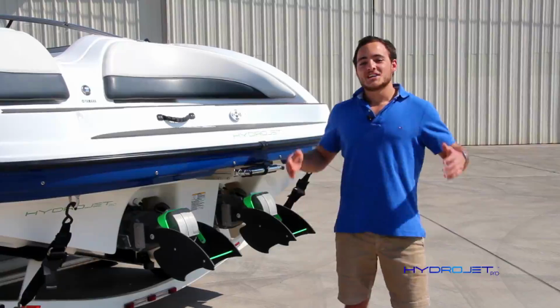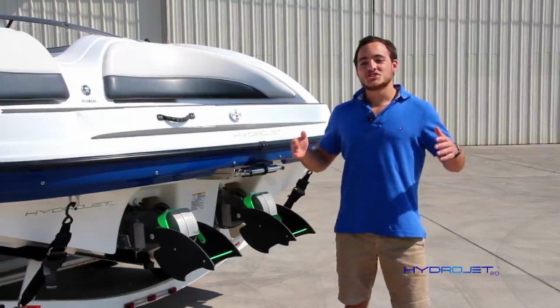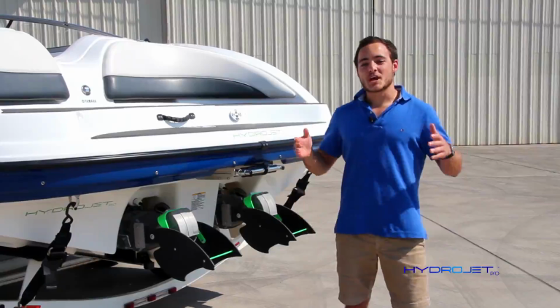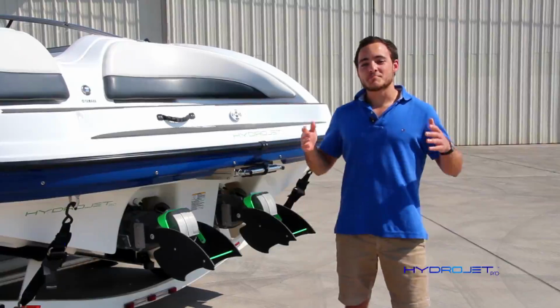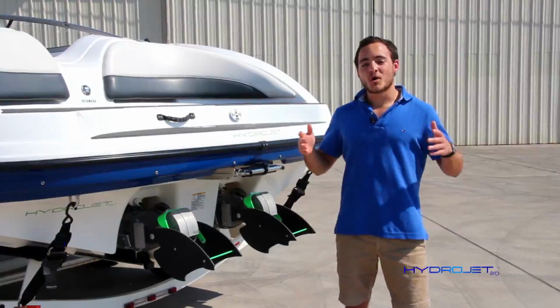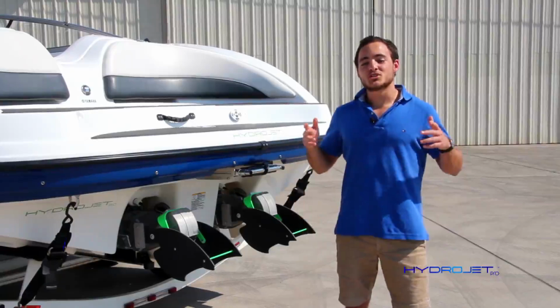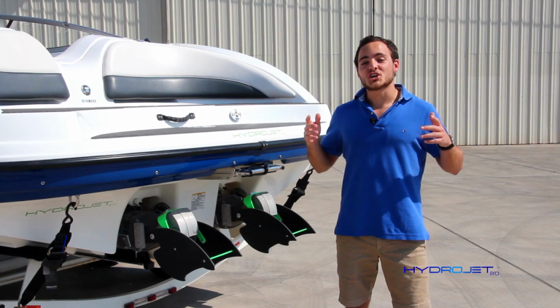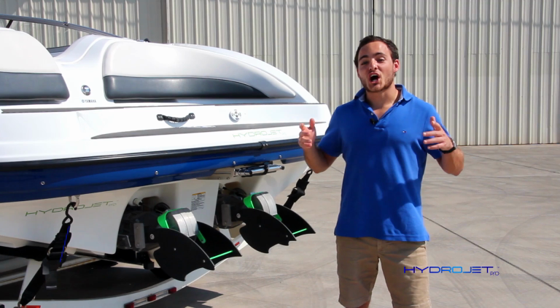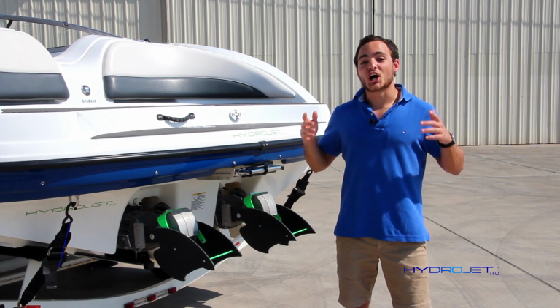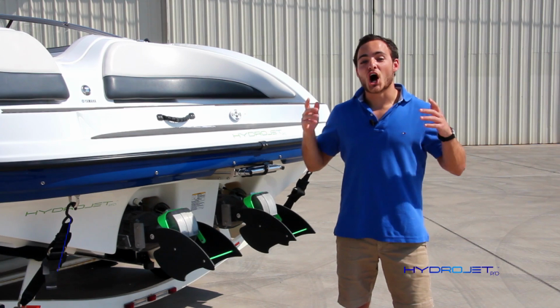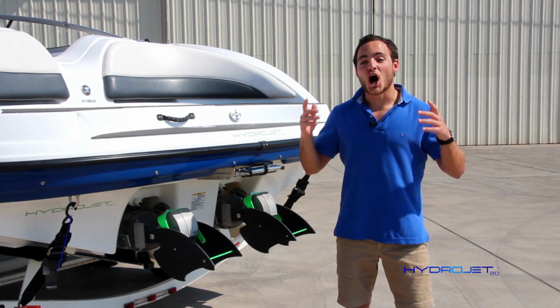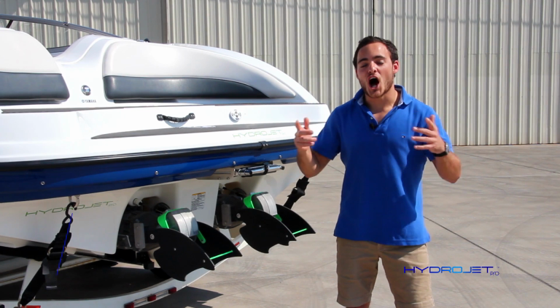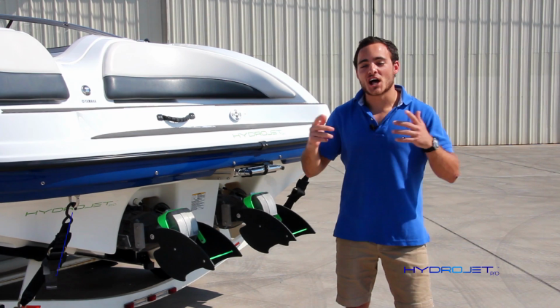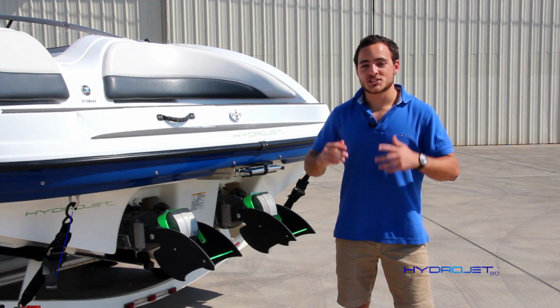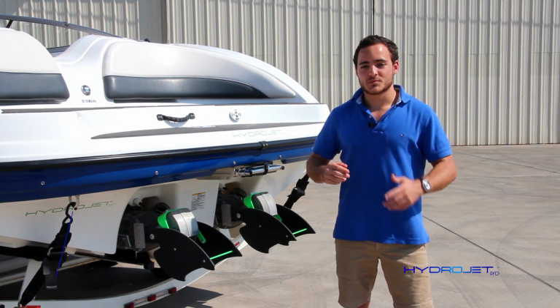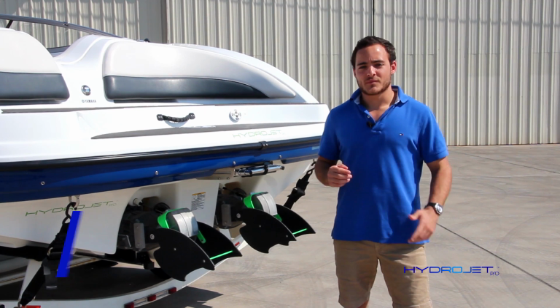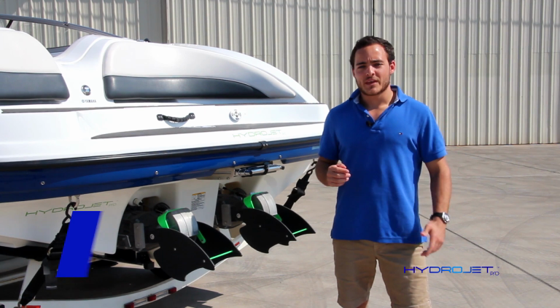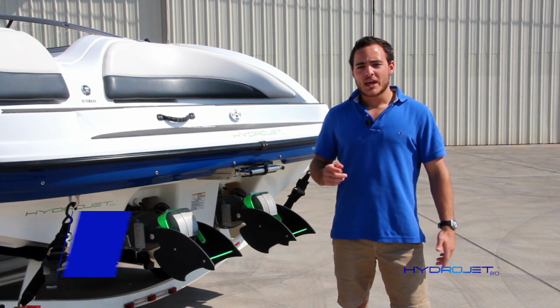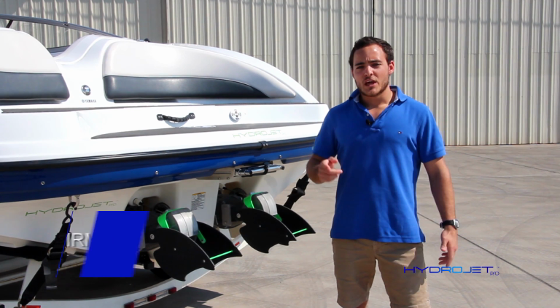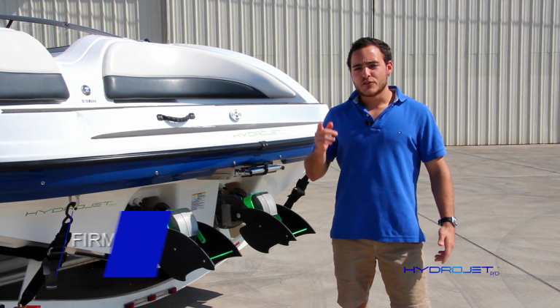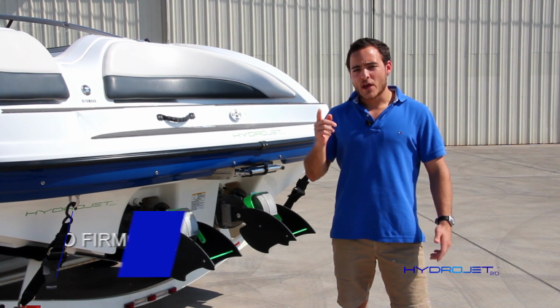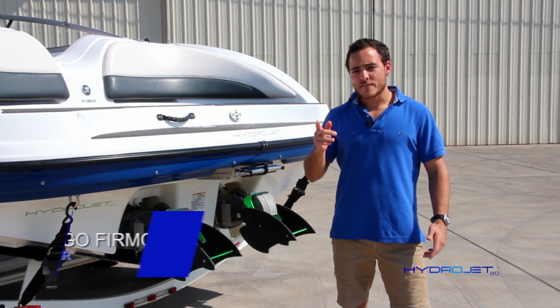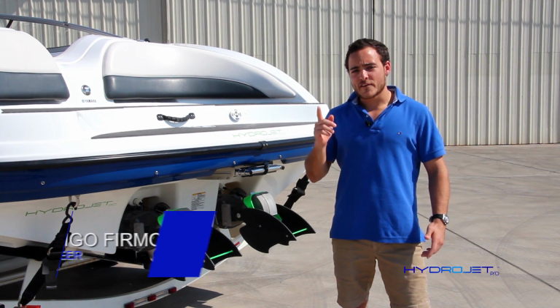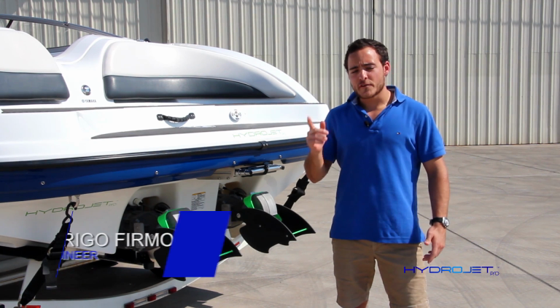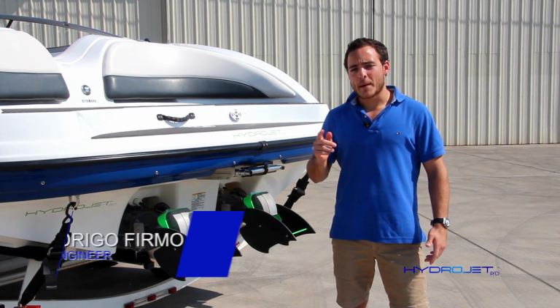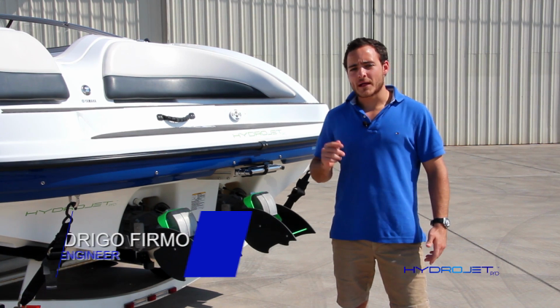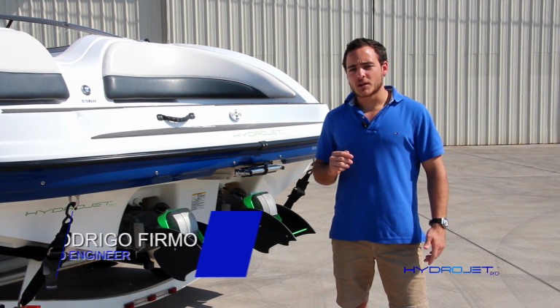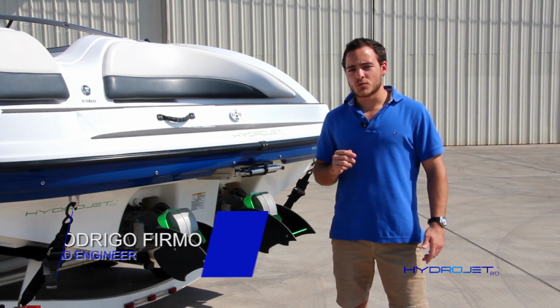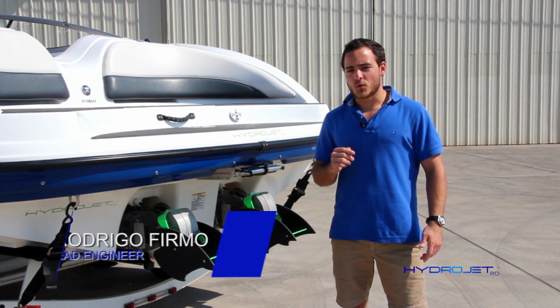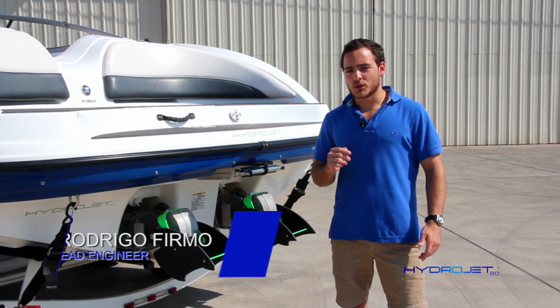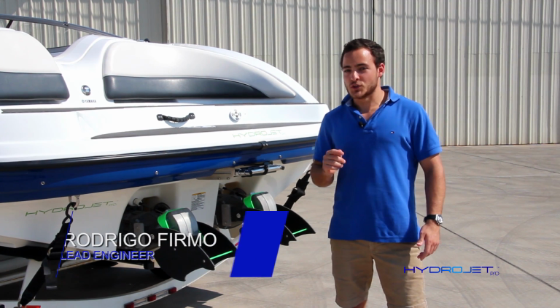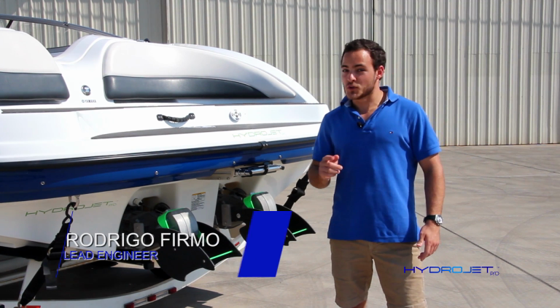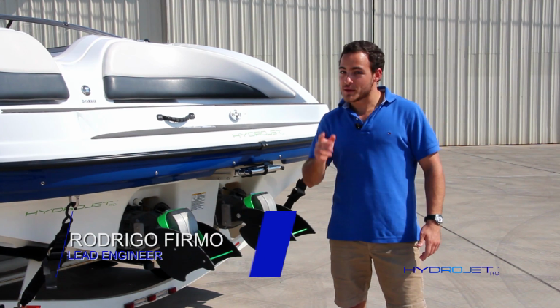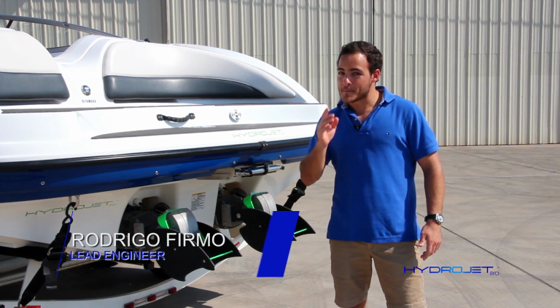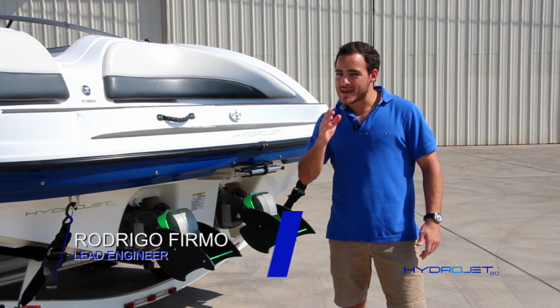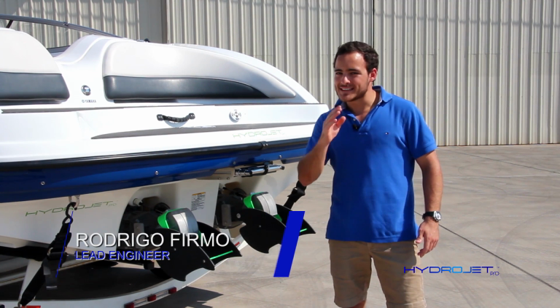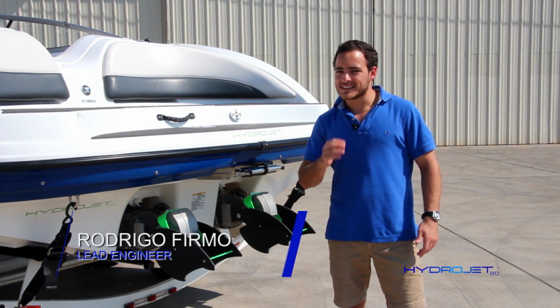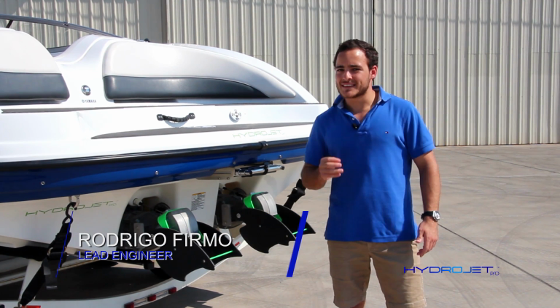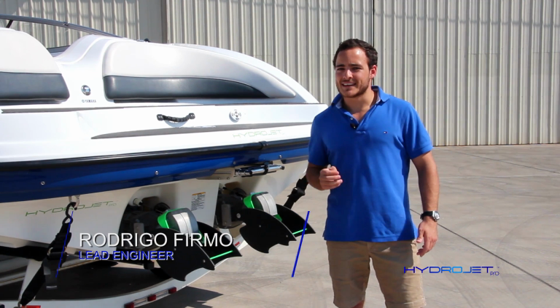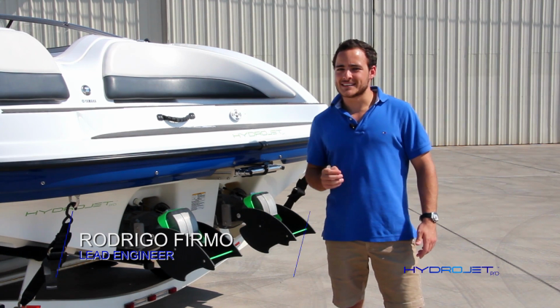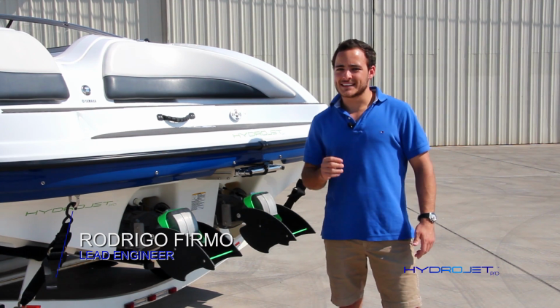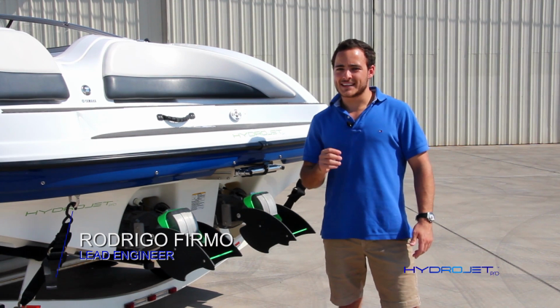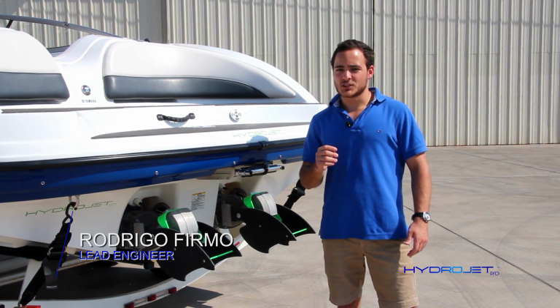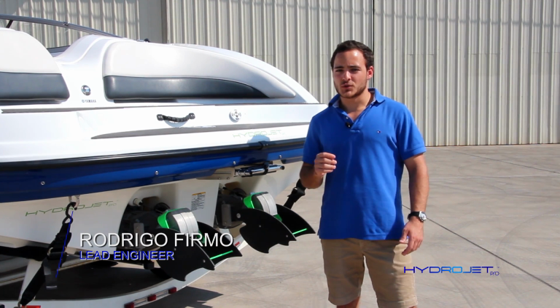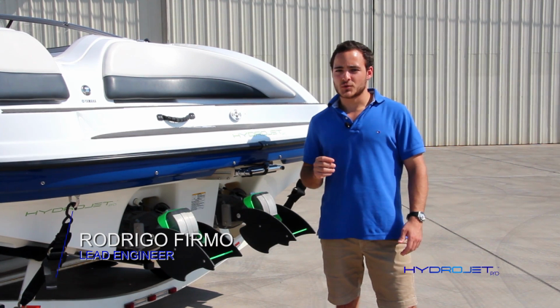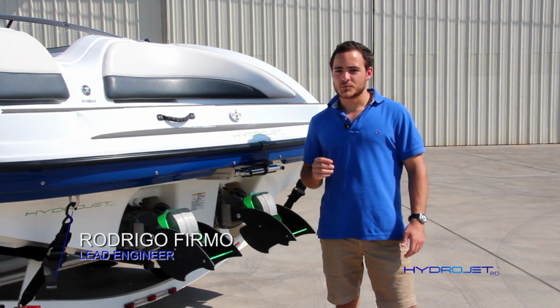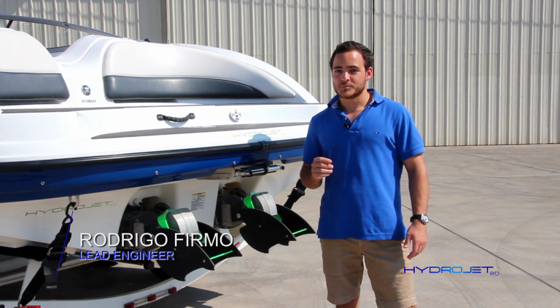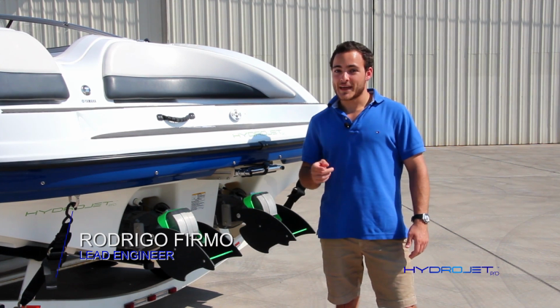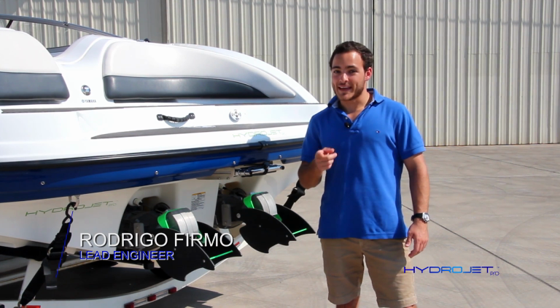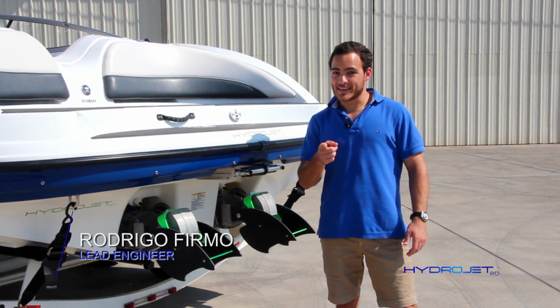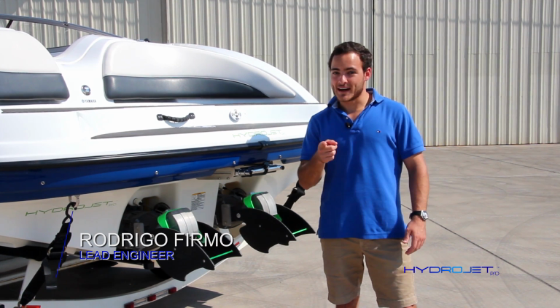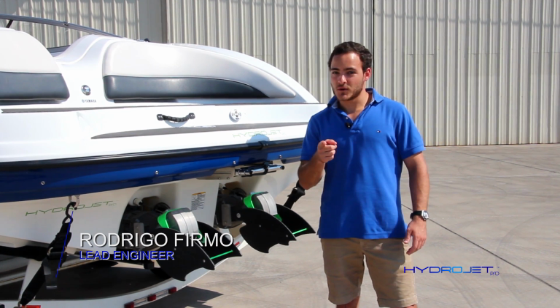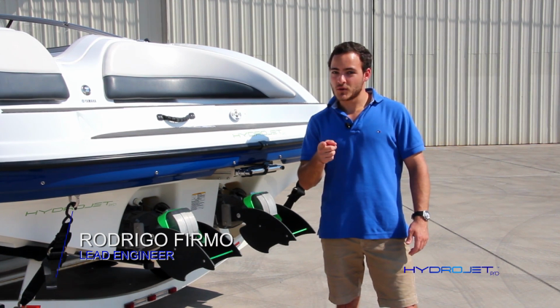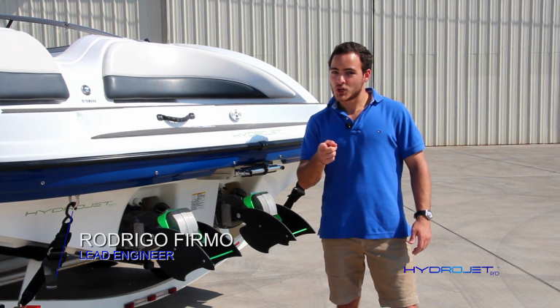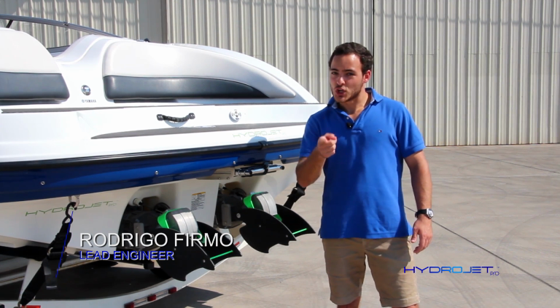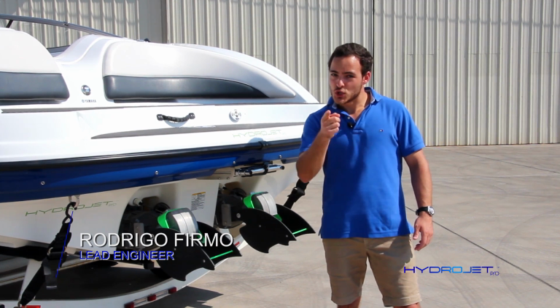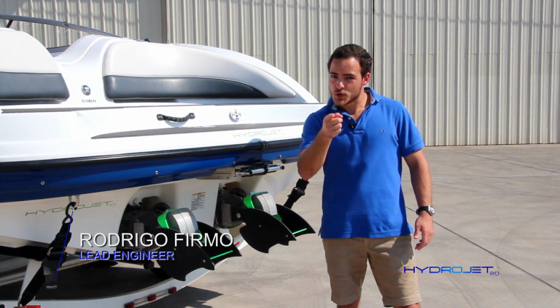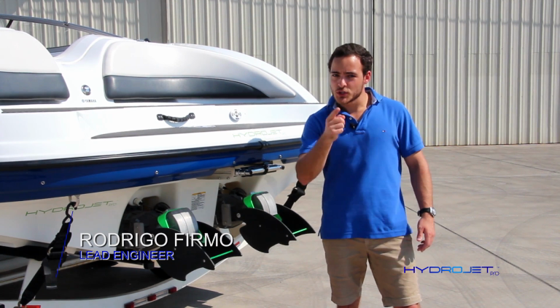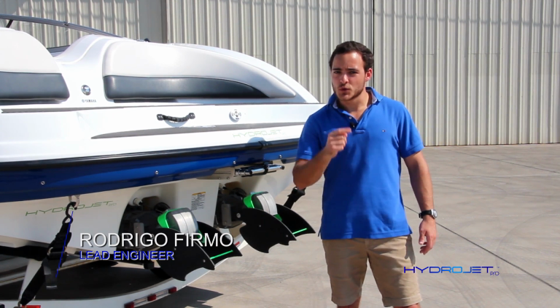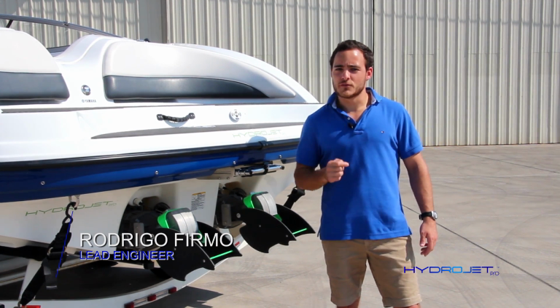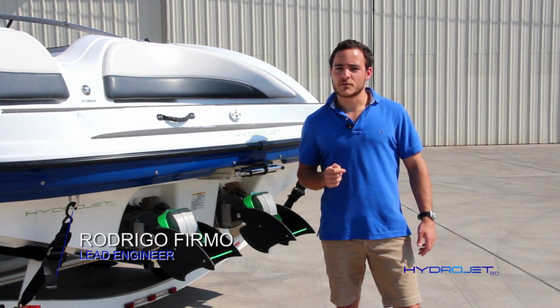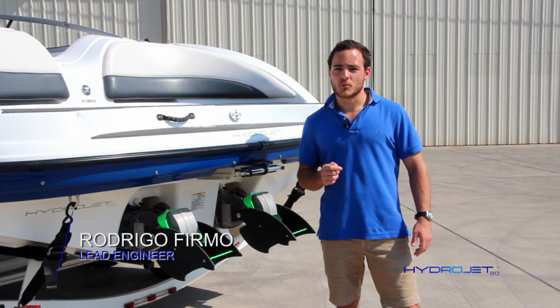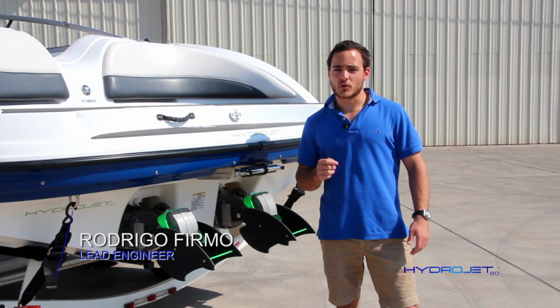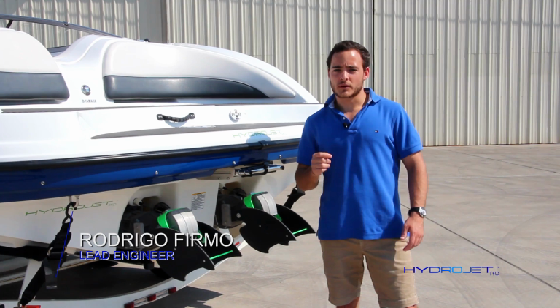Jet boats are awesome. If you have ever piloted one, you know the amazing things they can do. And now you can do even more.